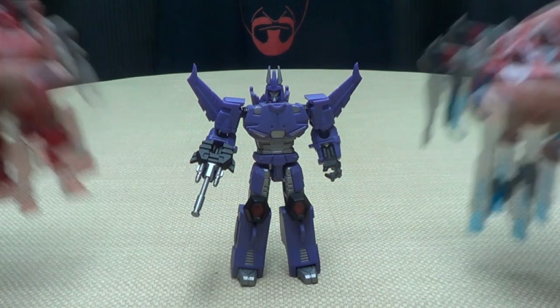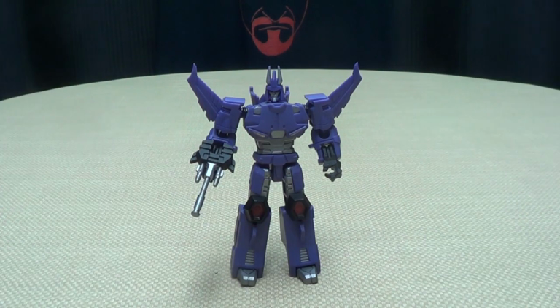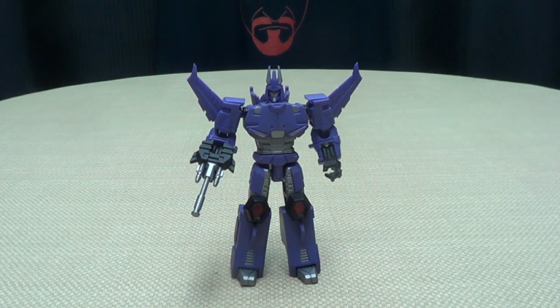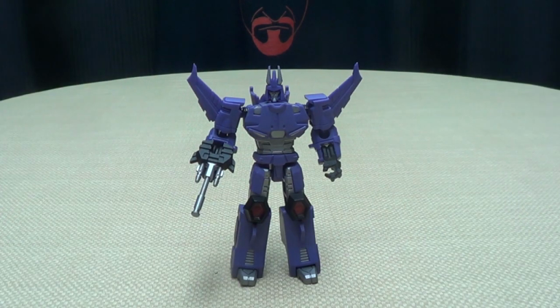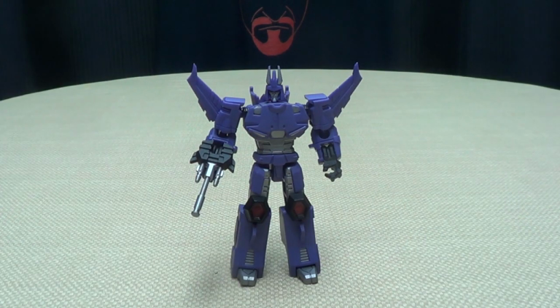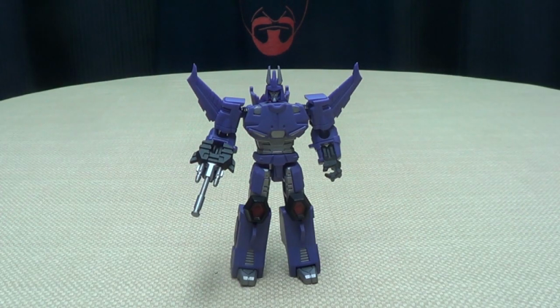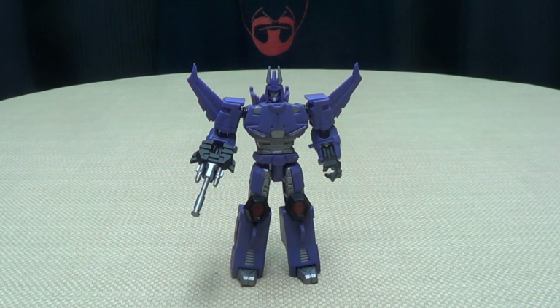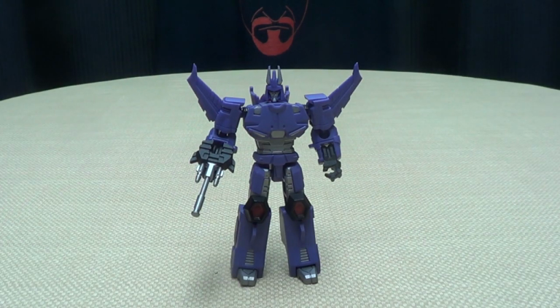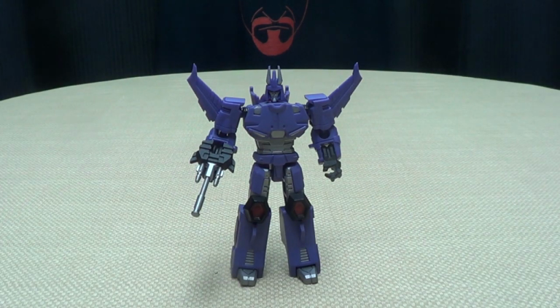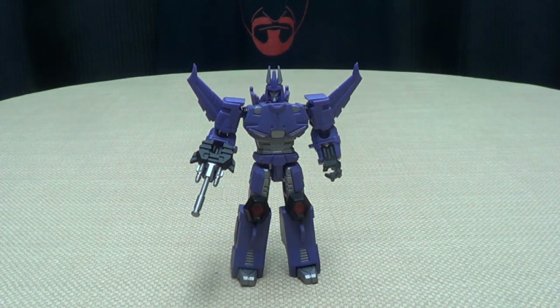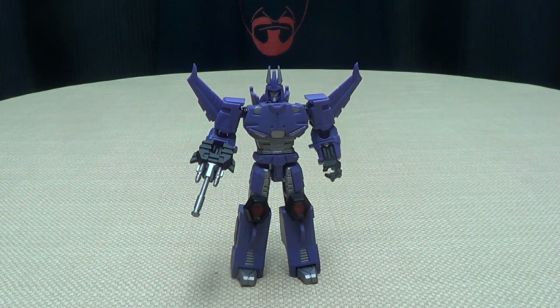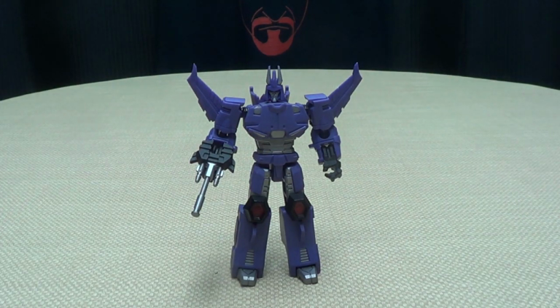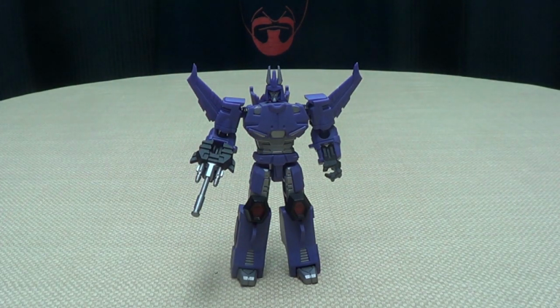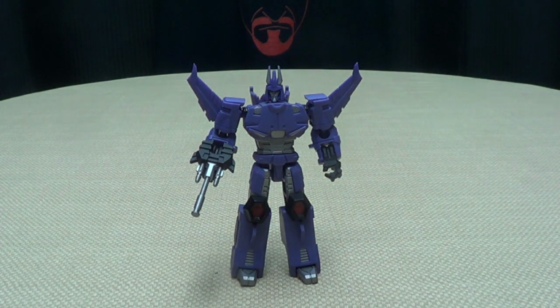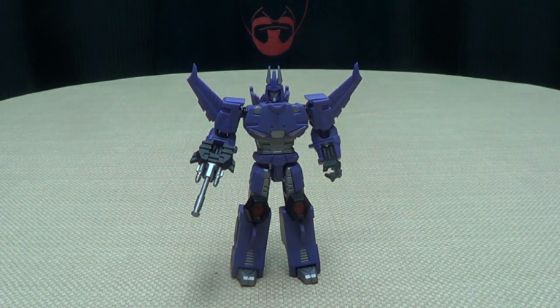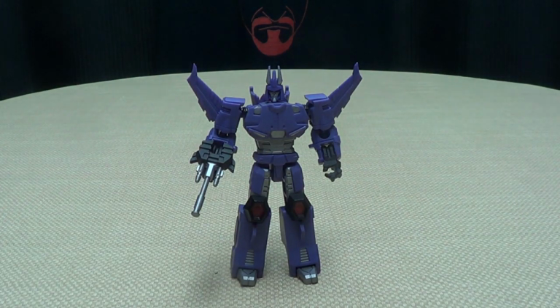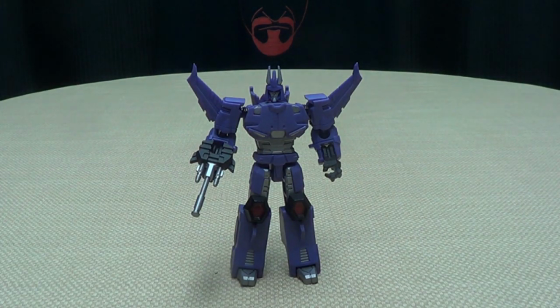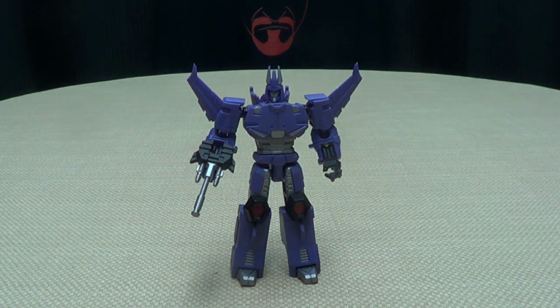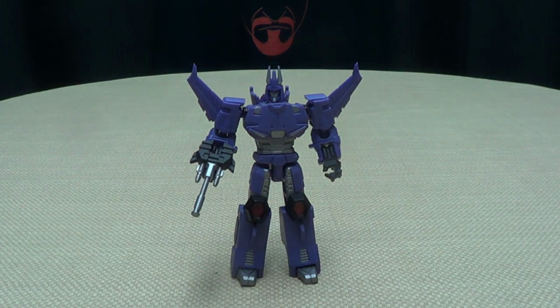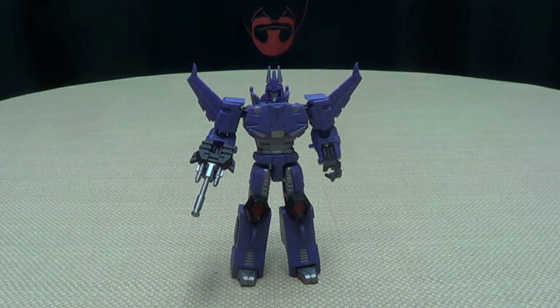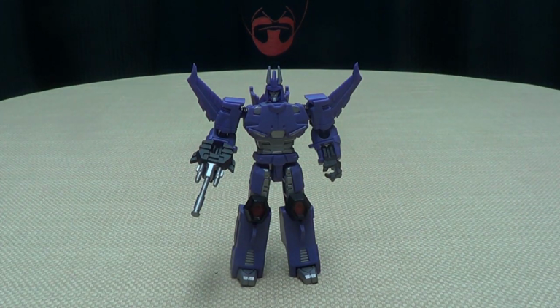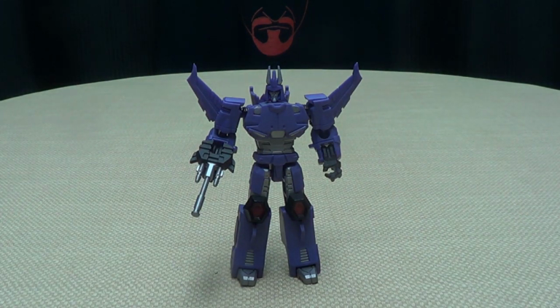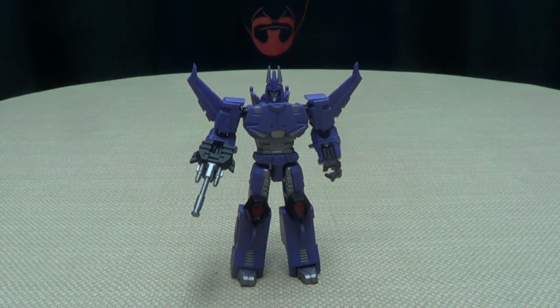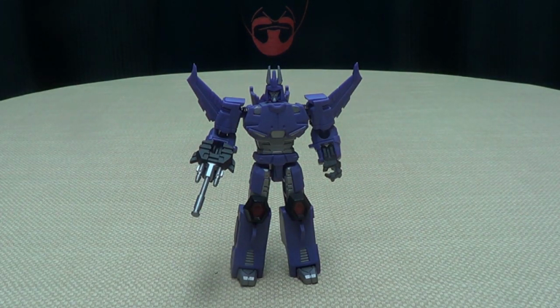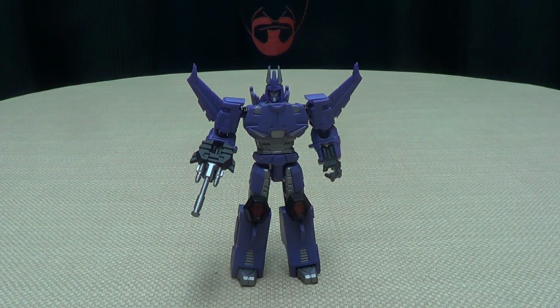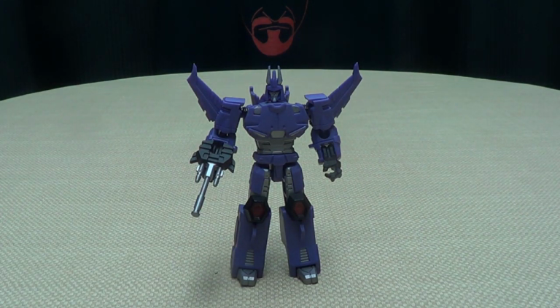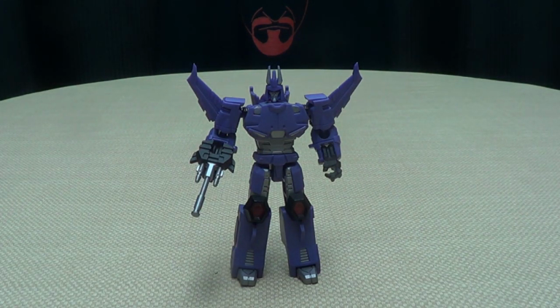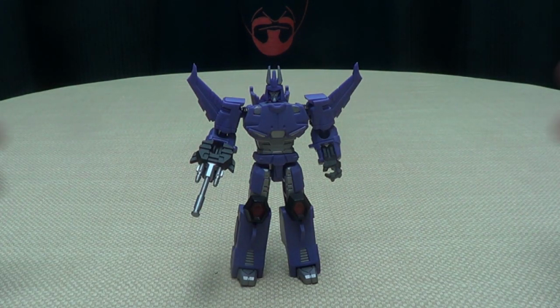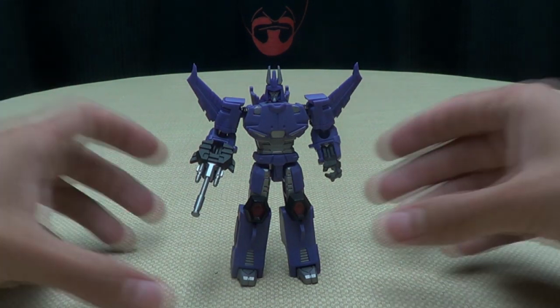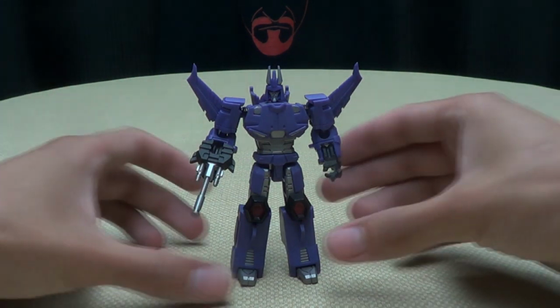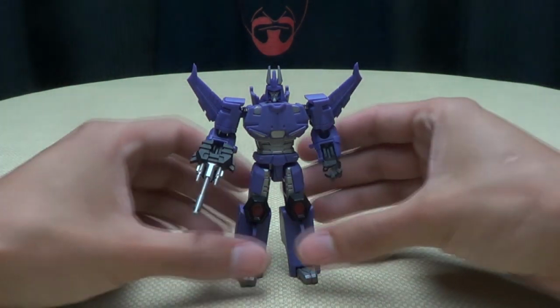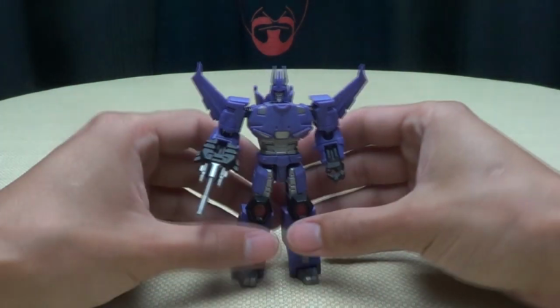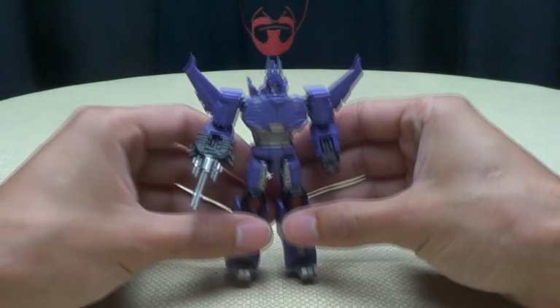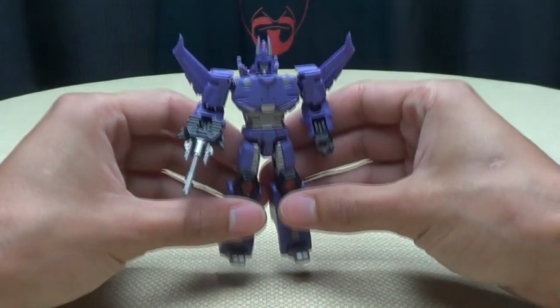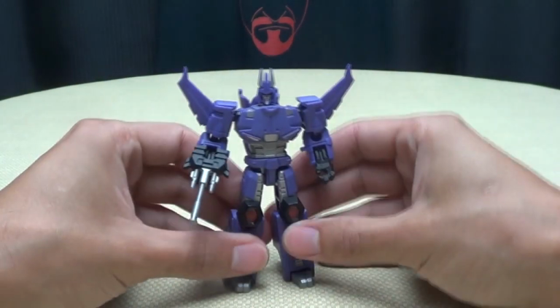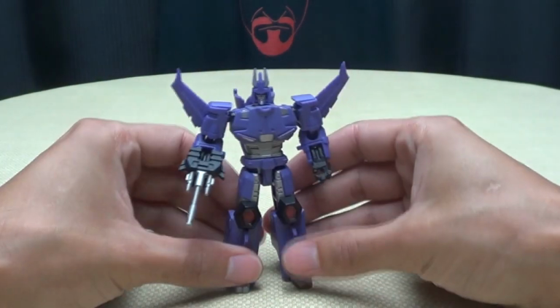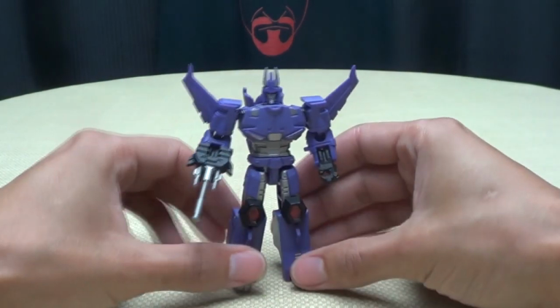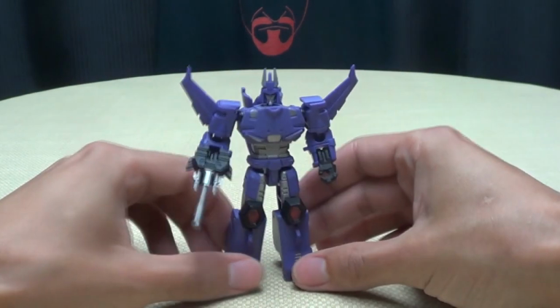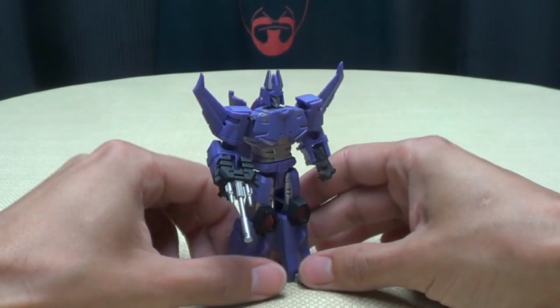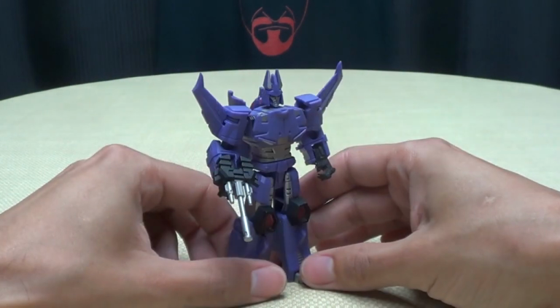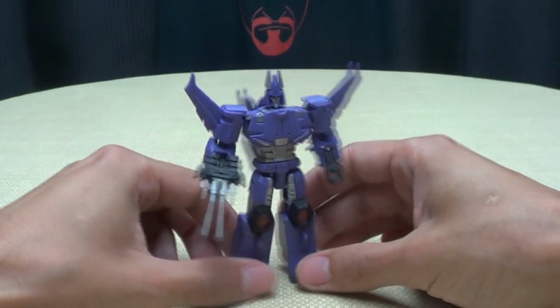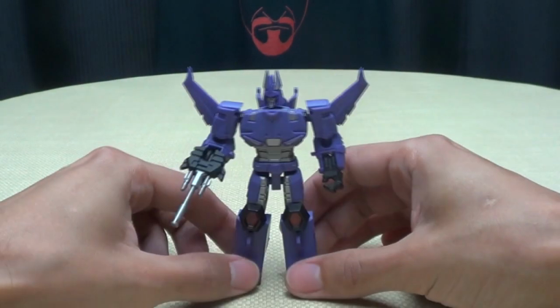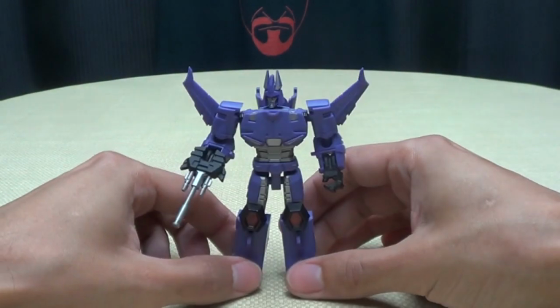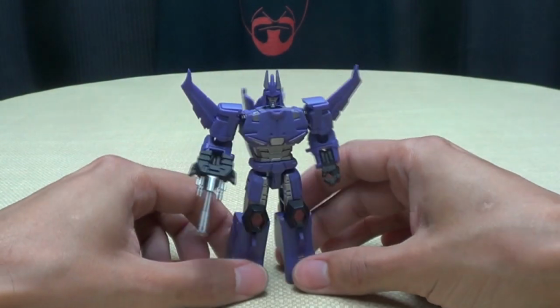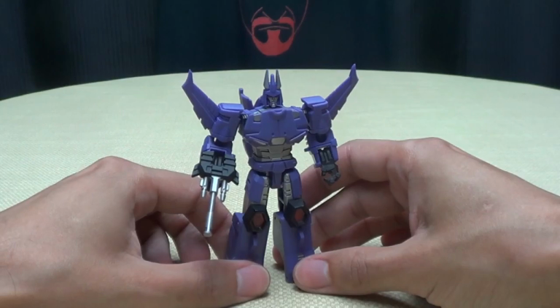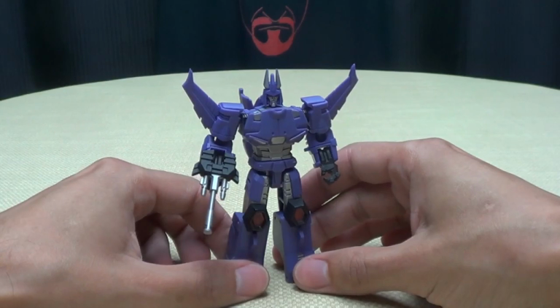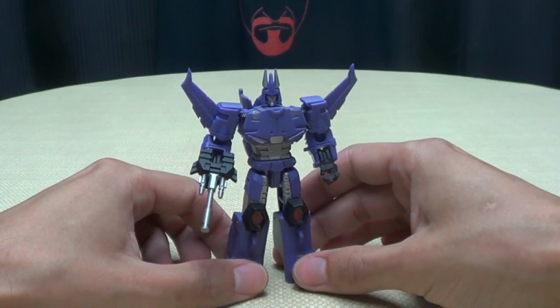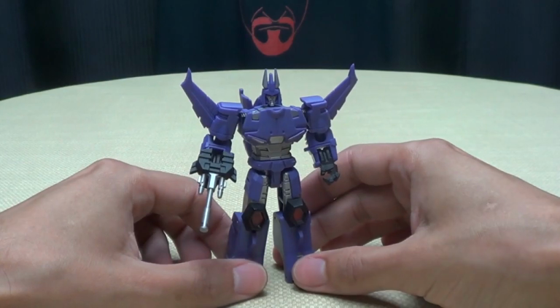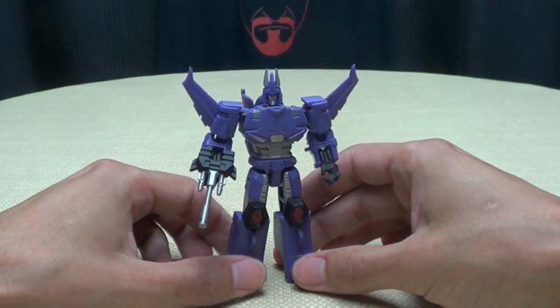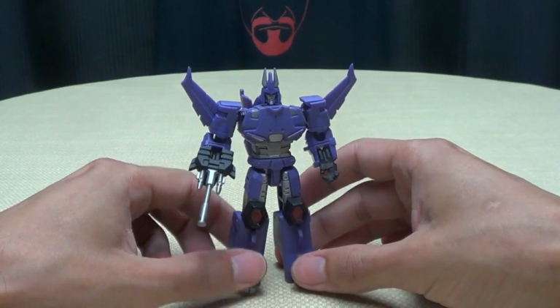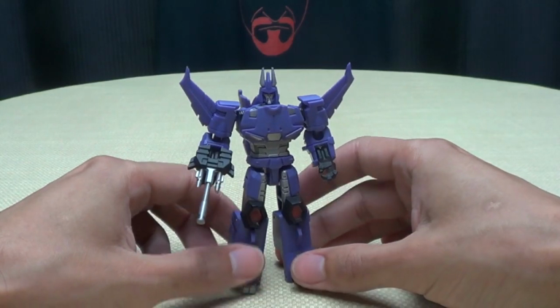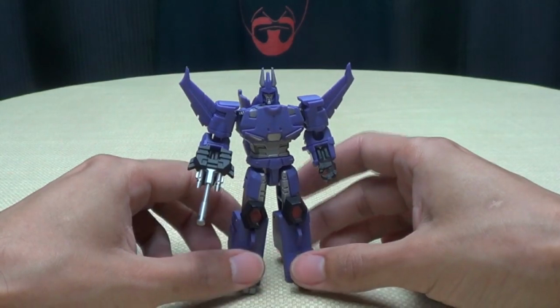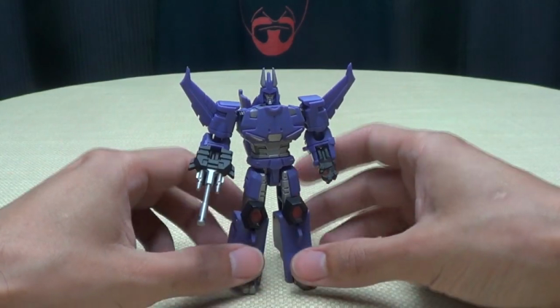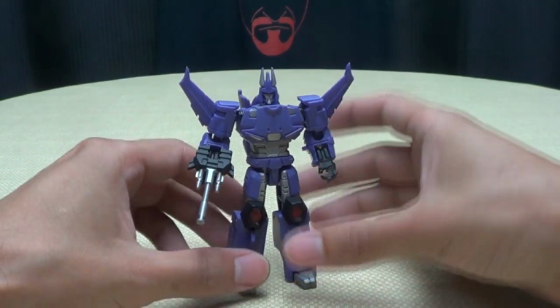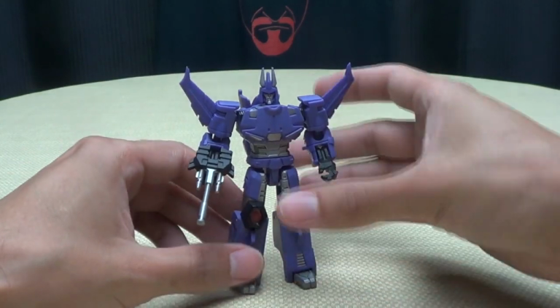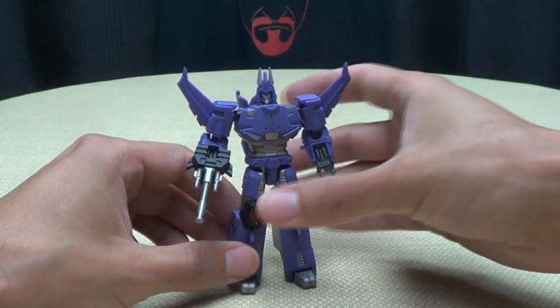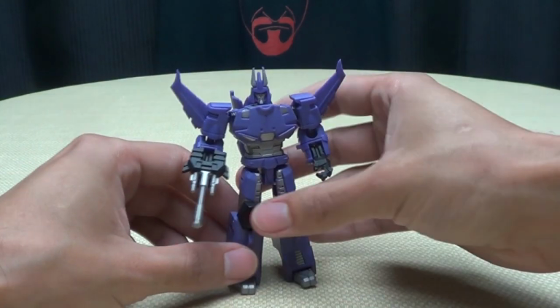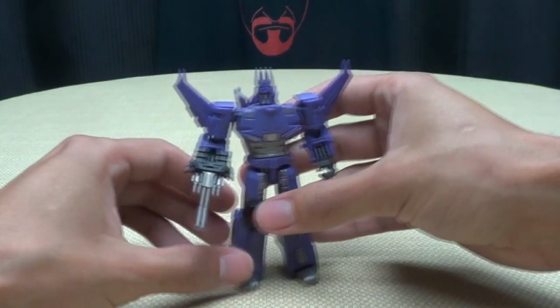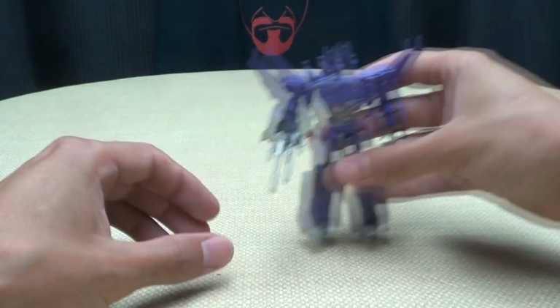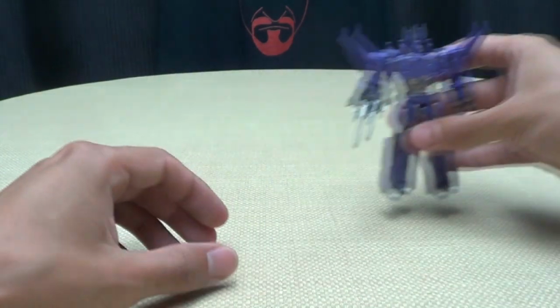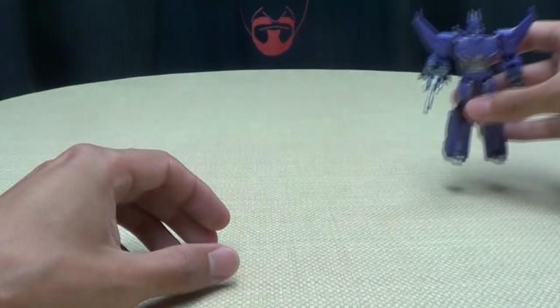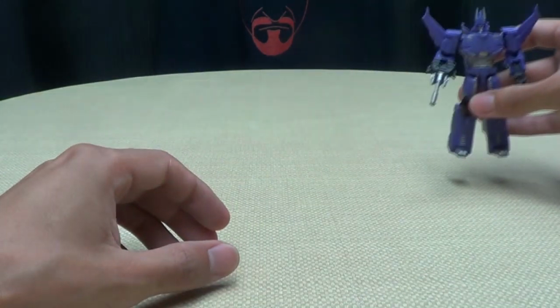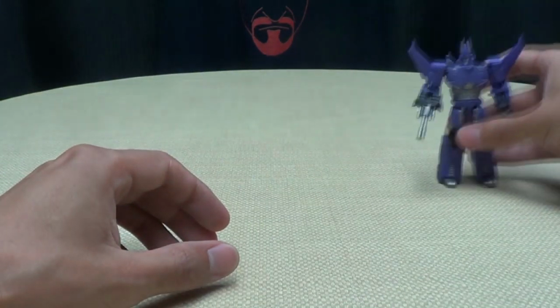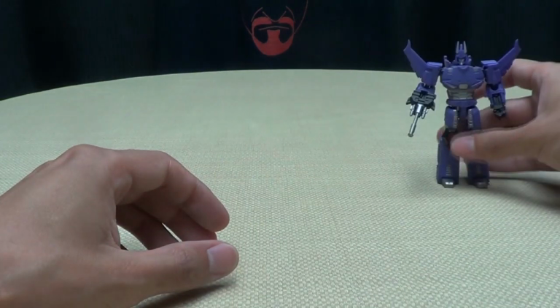Just for a comparison, here he is with Power Glide and here he is with Starscream — just to get a sense of scale. He fits that size class very well. So there we have Hurricane, a.k.a. not-Cyclonus.